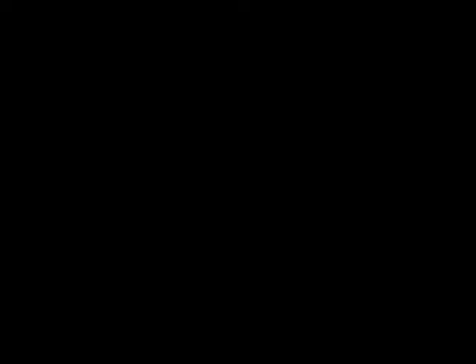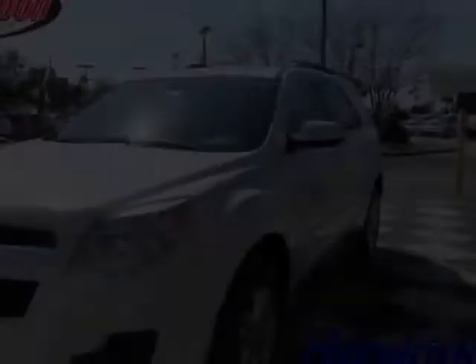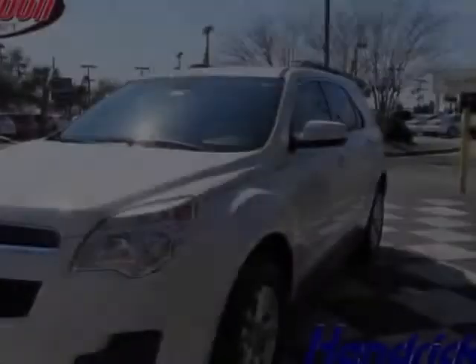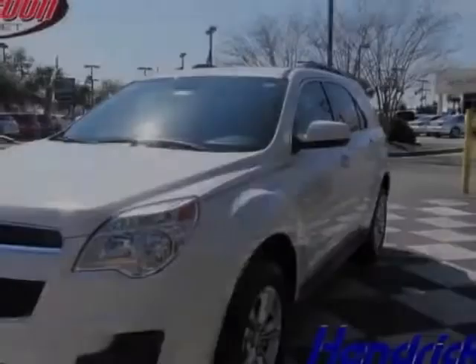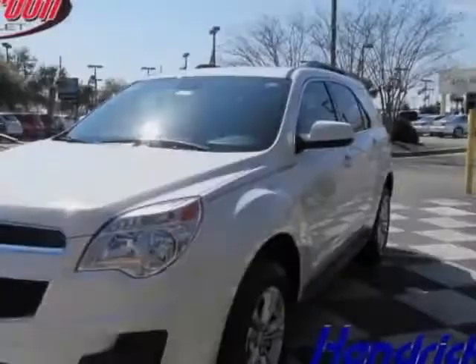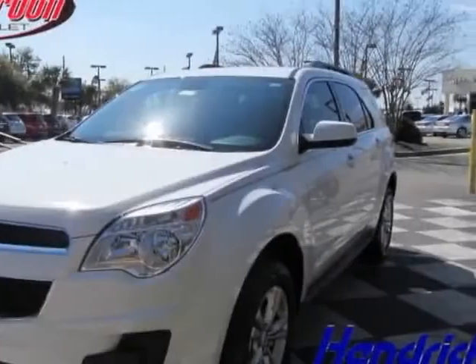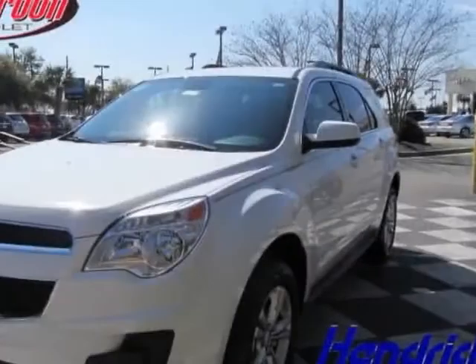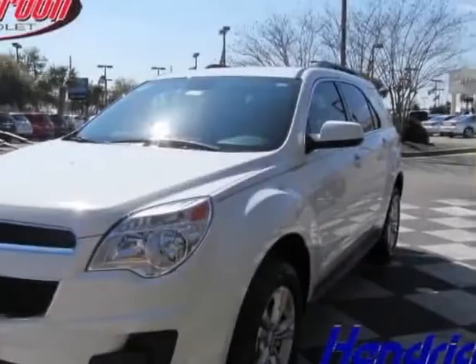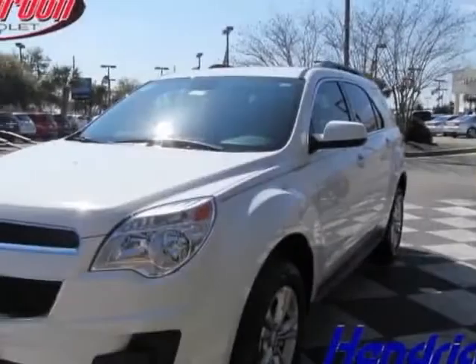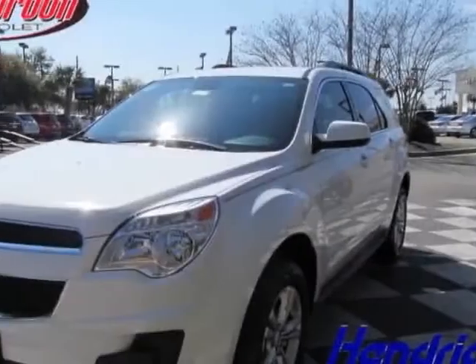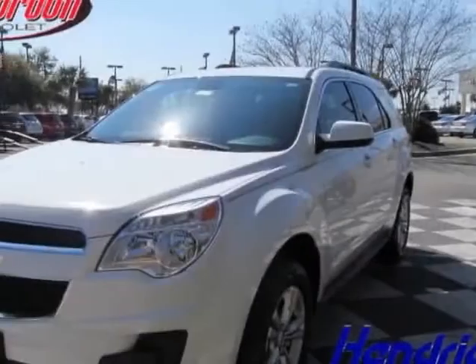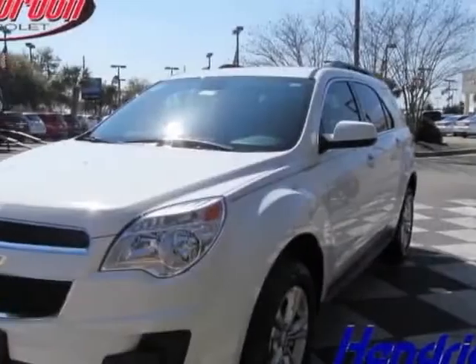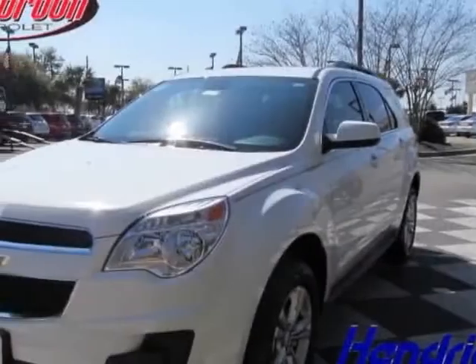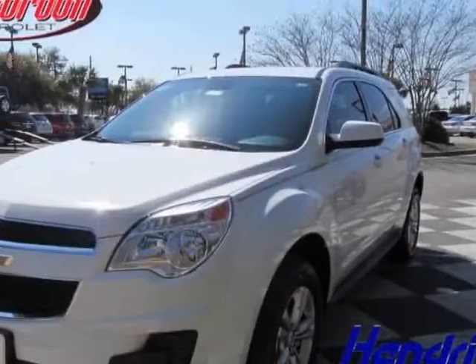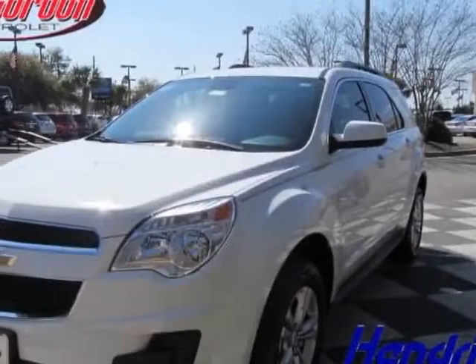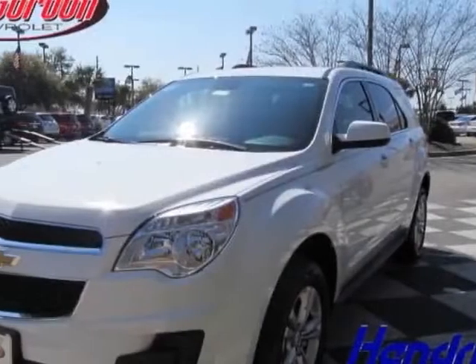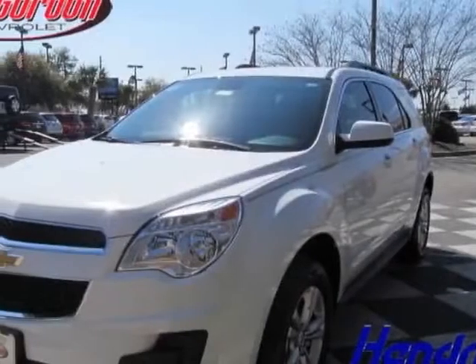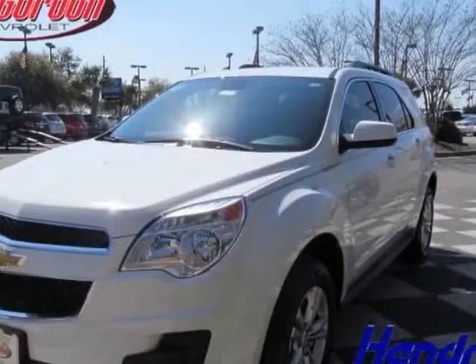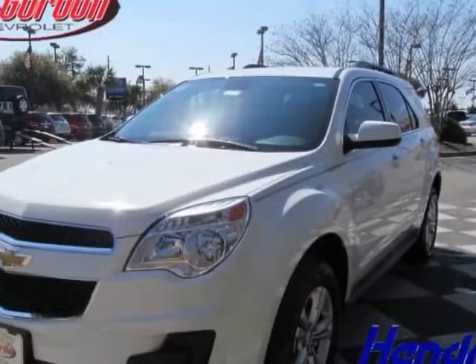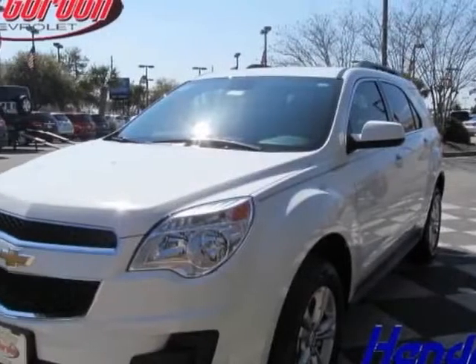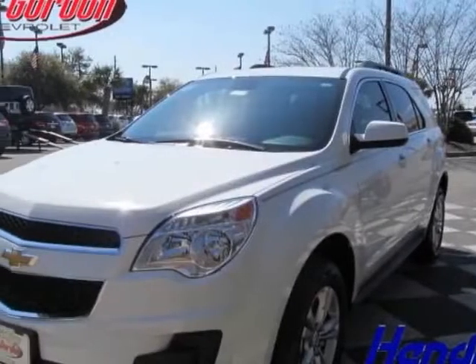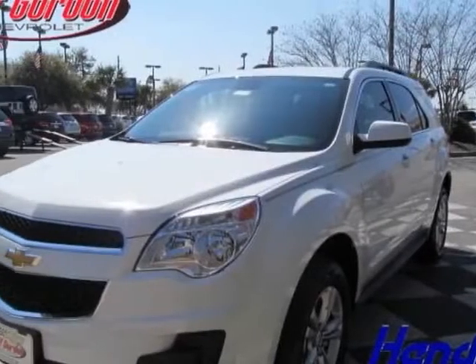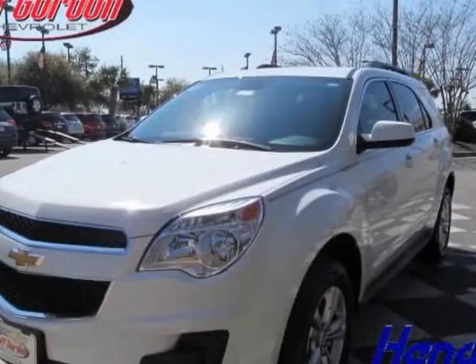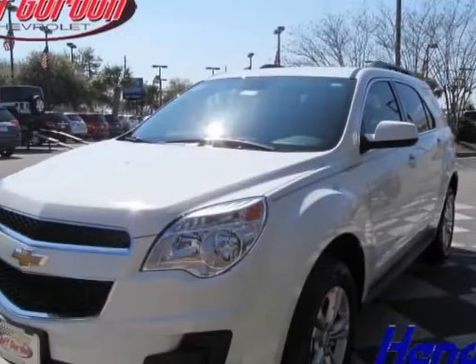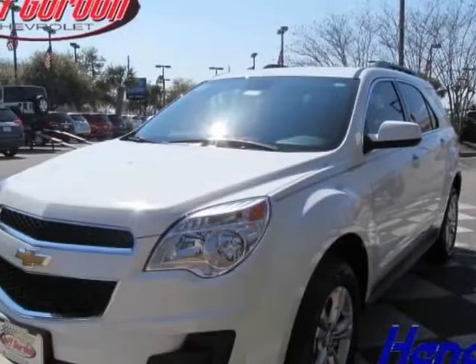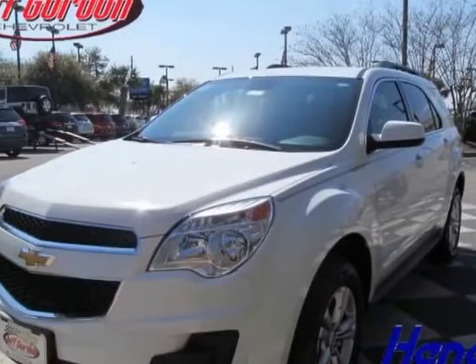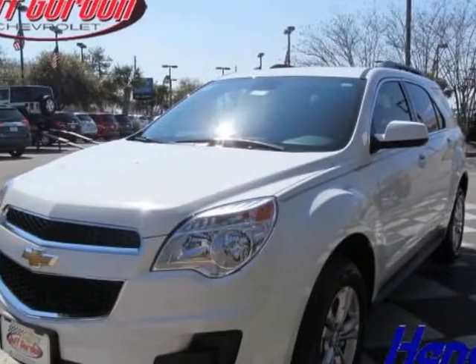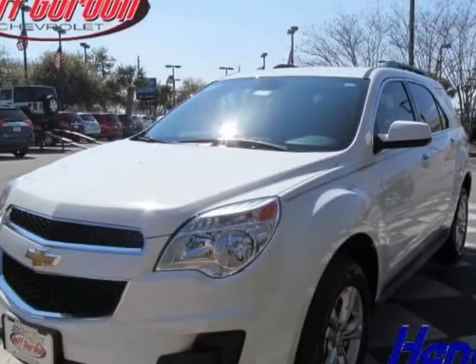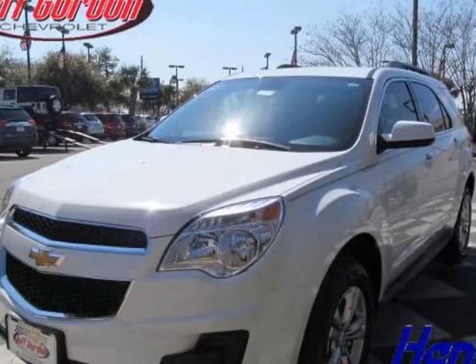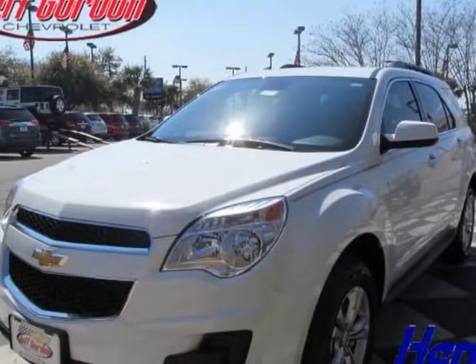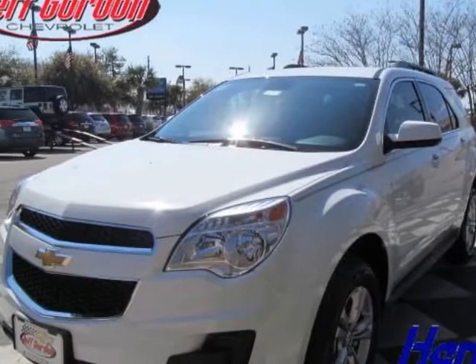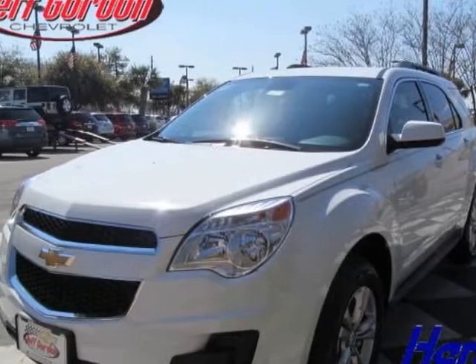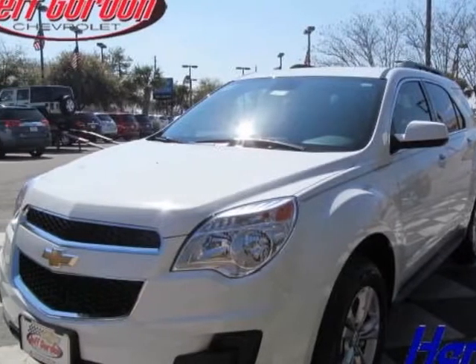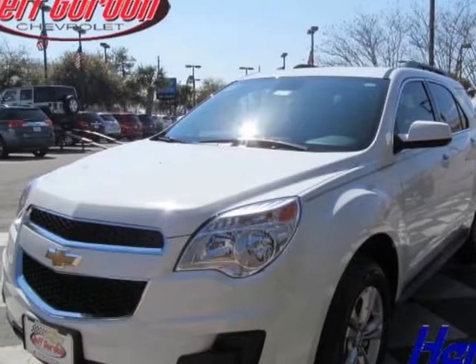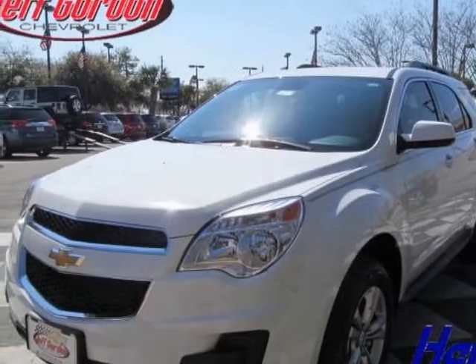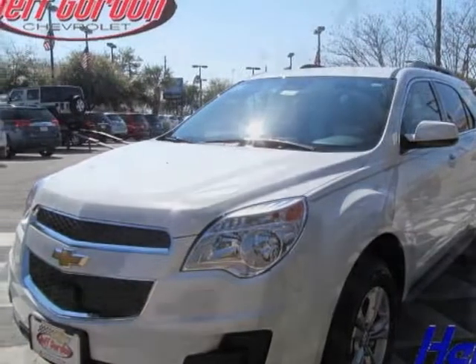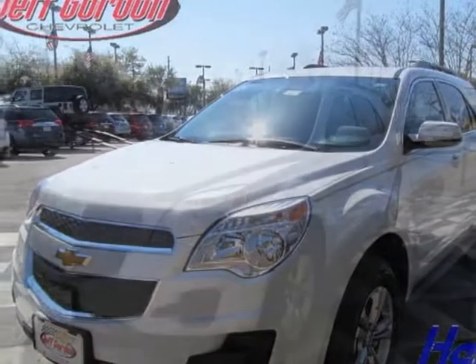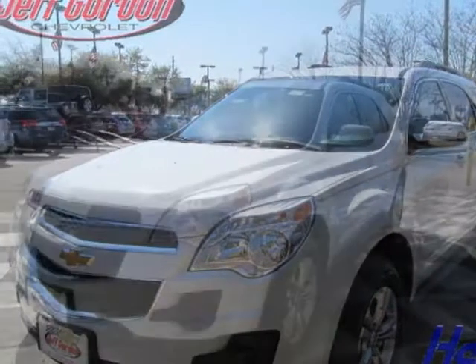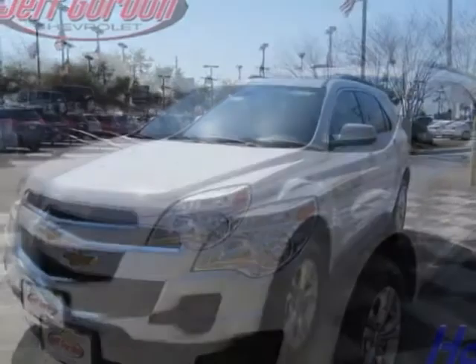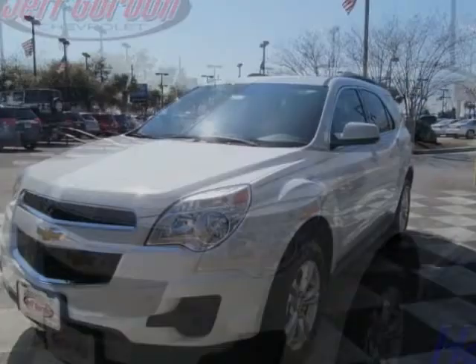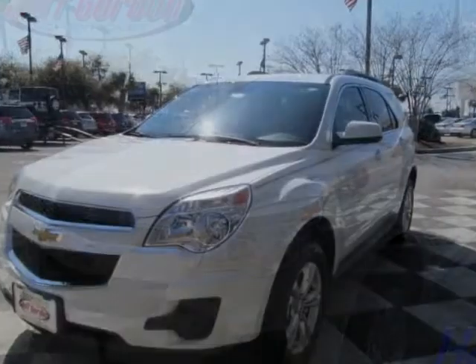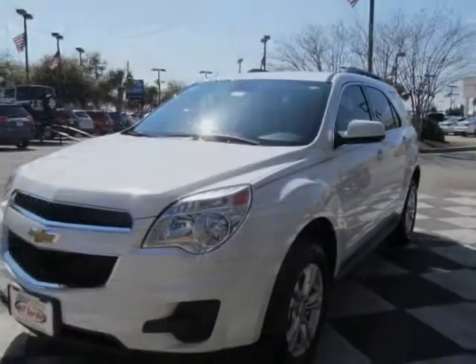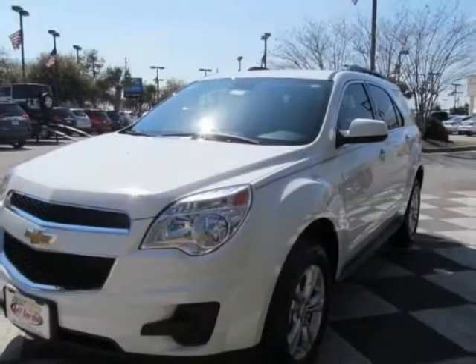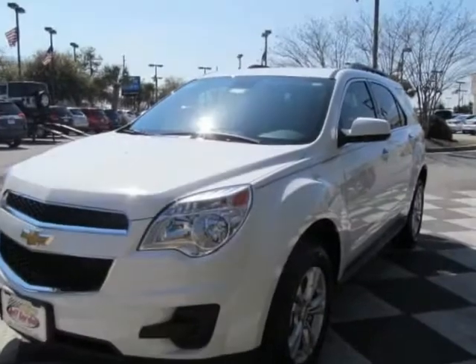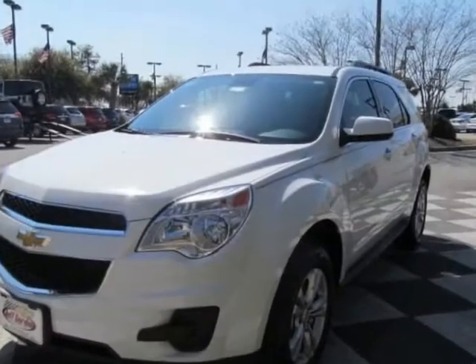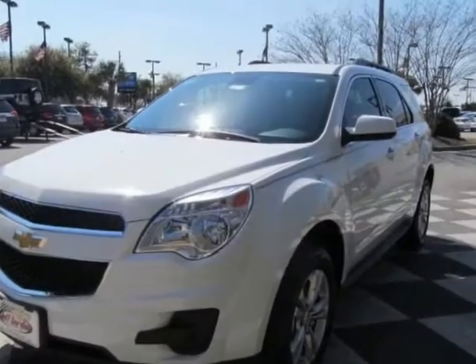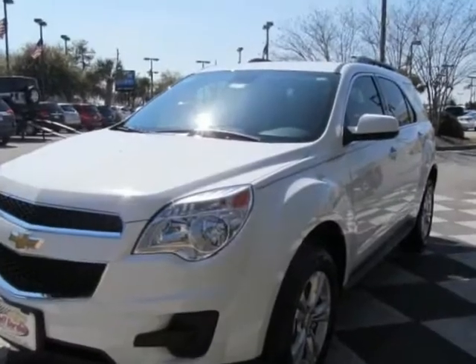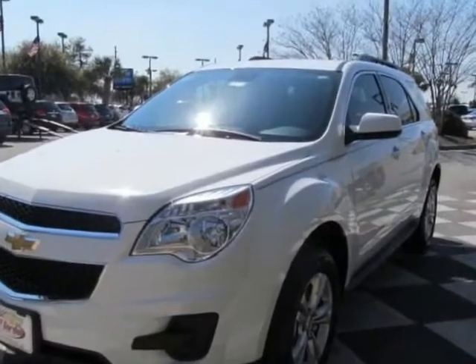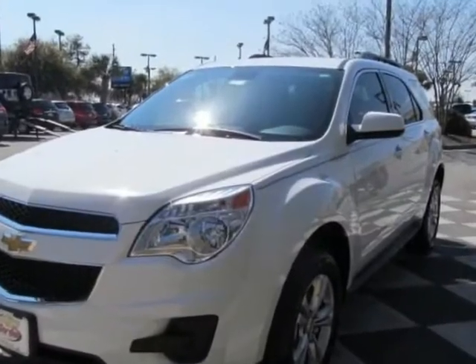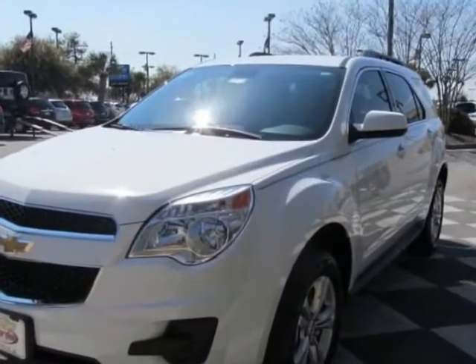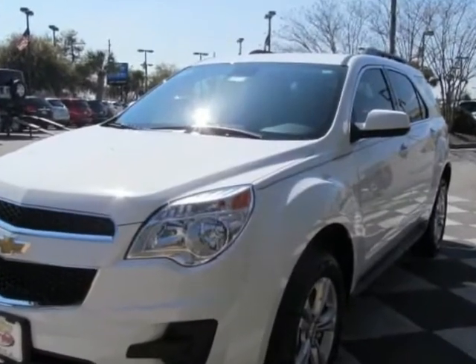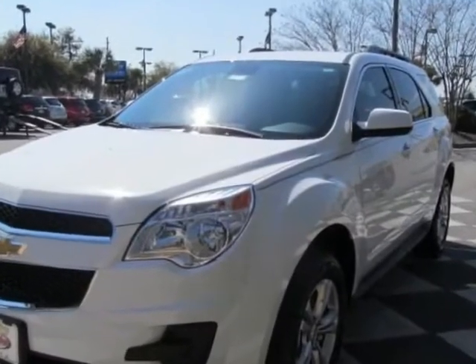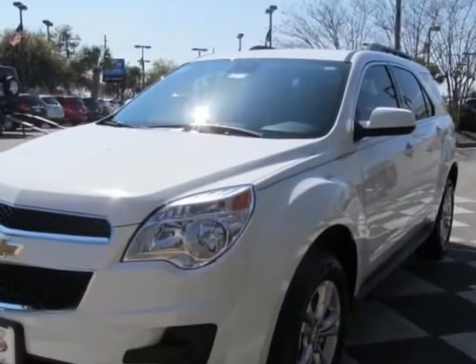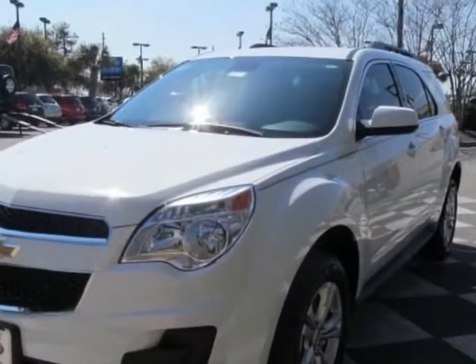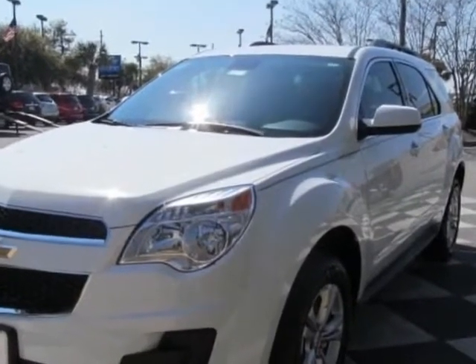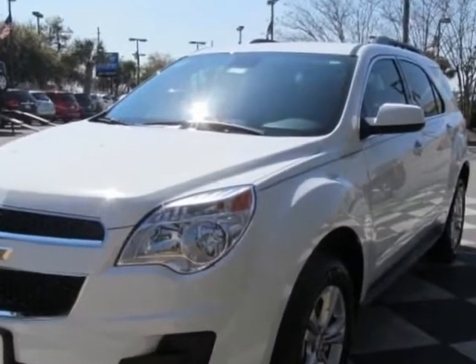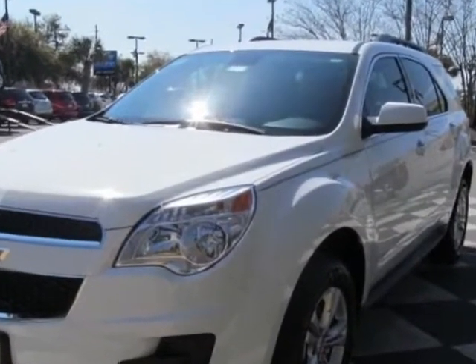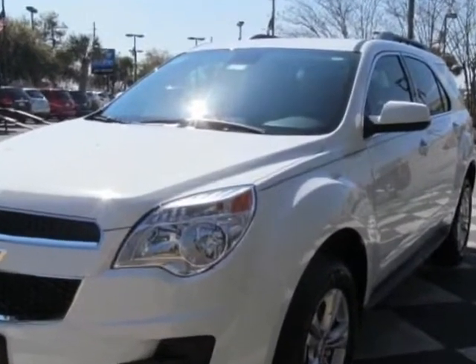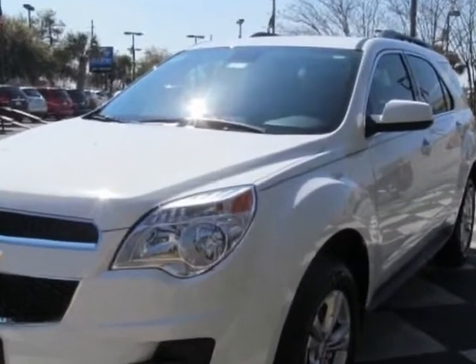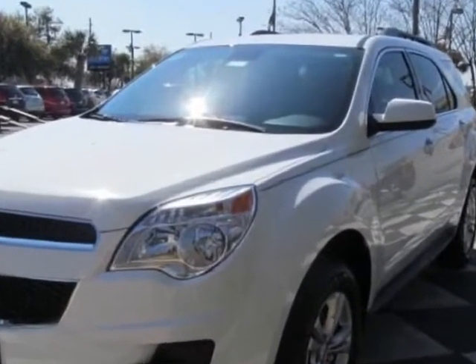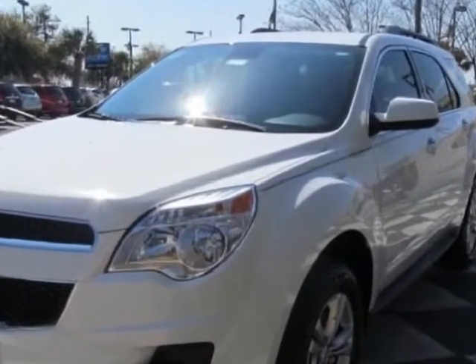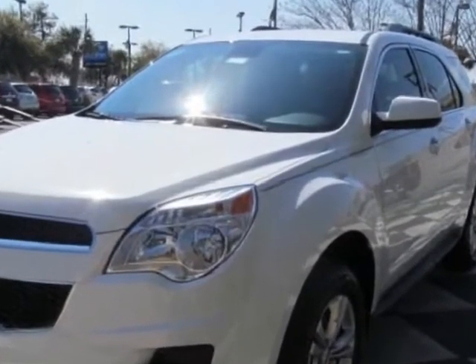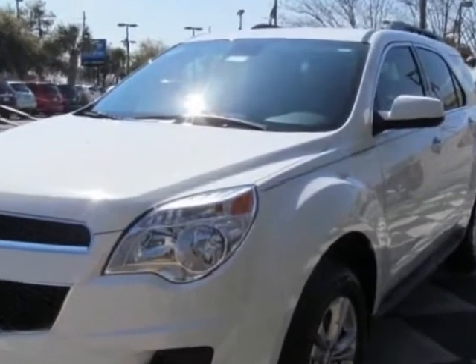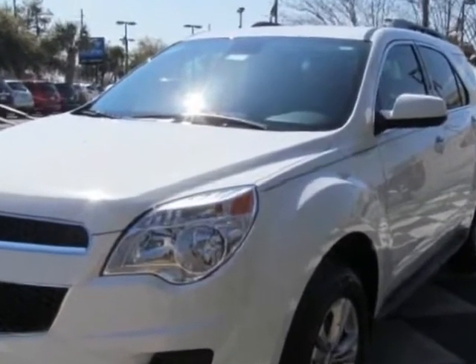Come take a look at this new 2013 Chevrolet Equinox. For your protection, this vehicle has a full factory warranty.